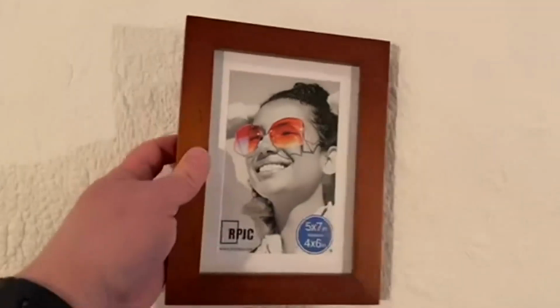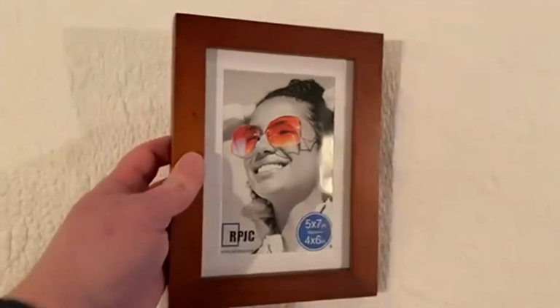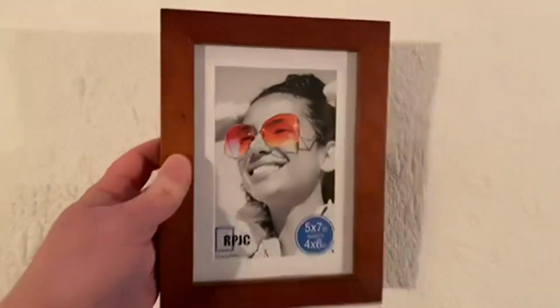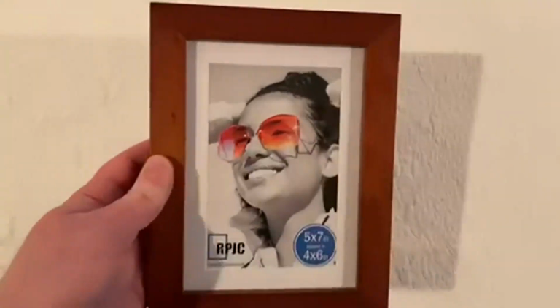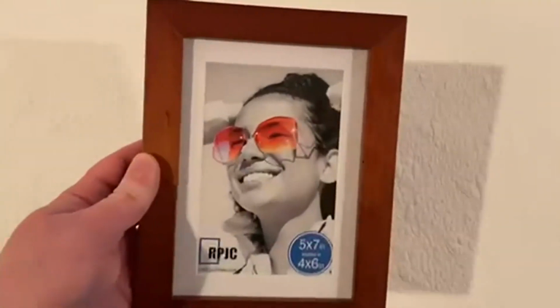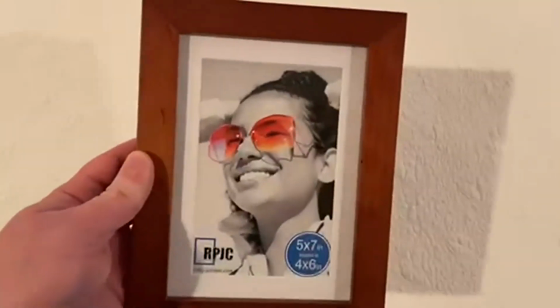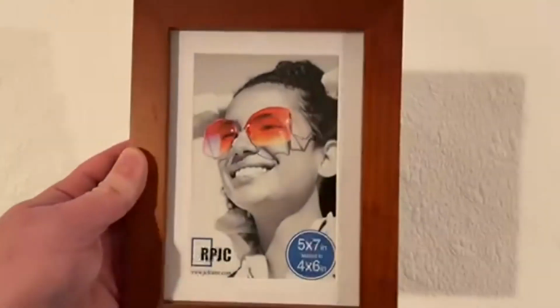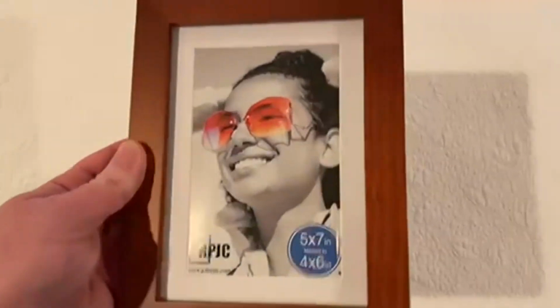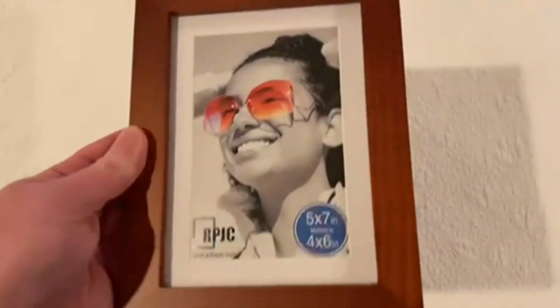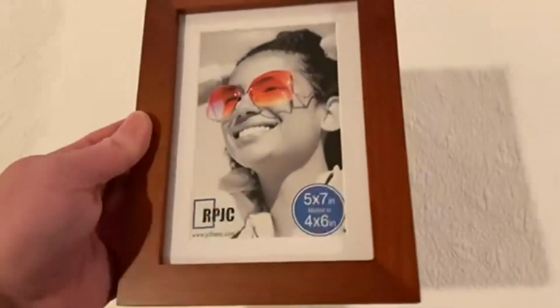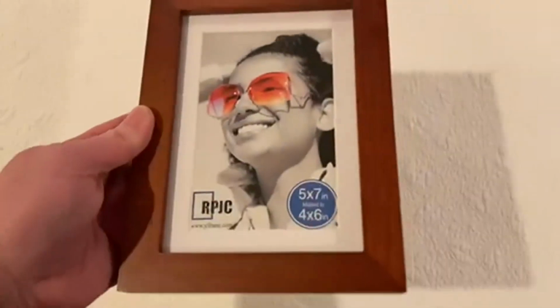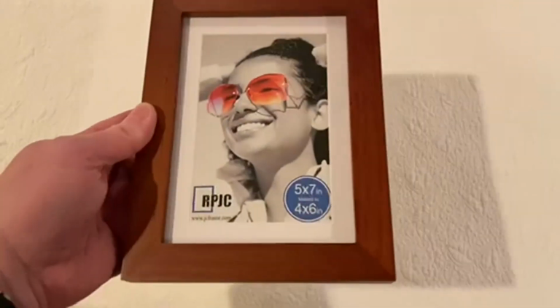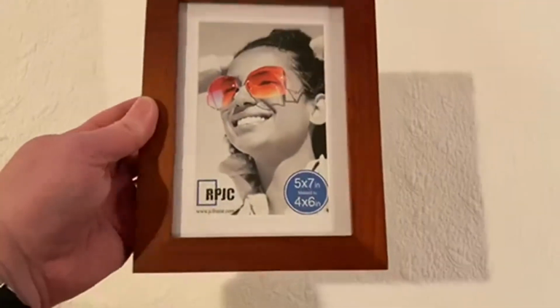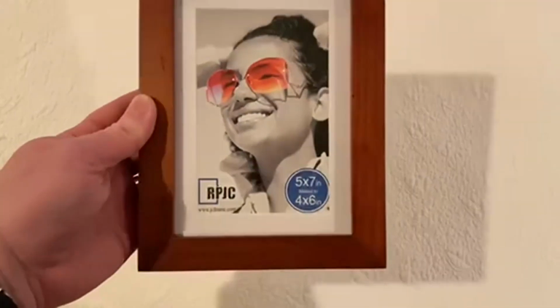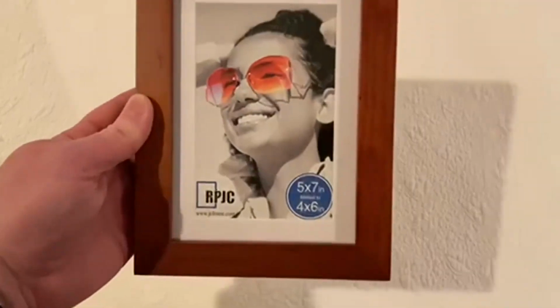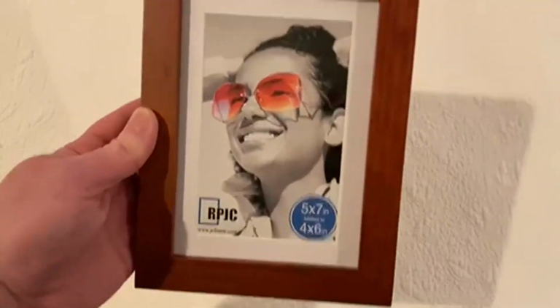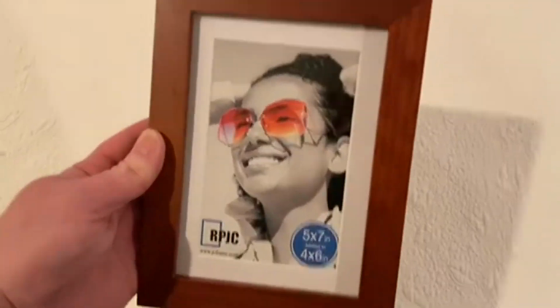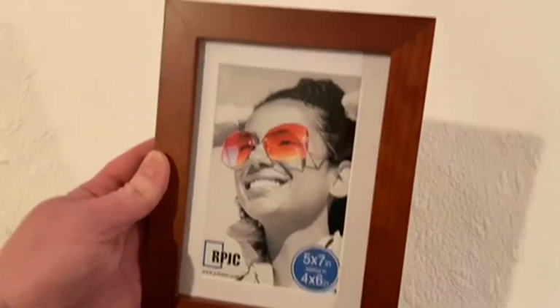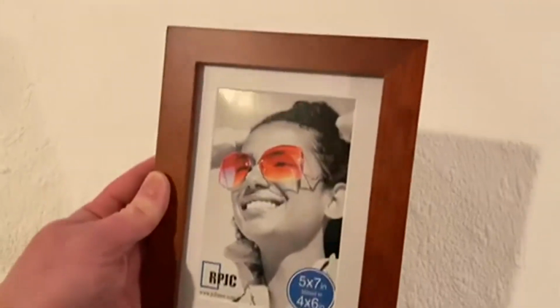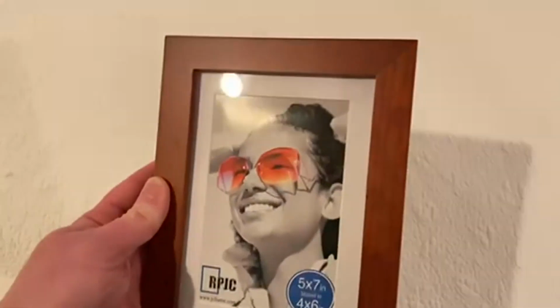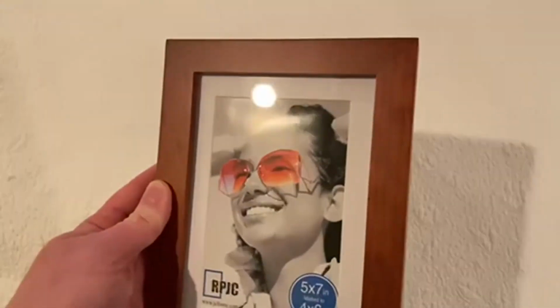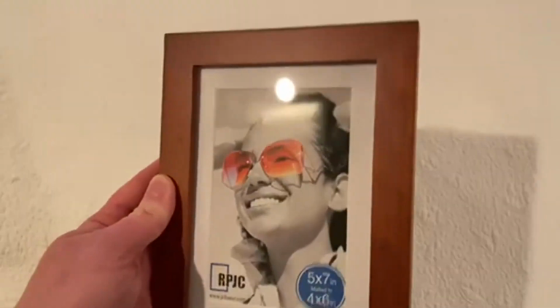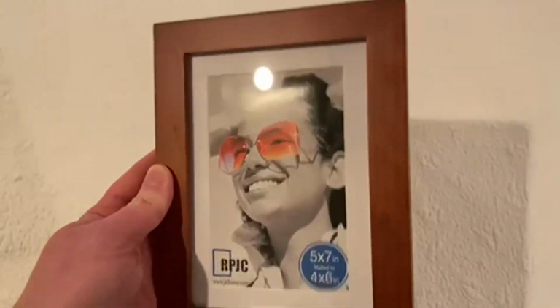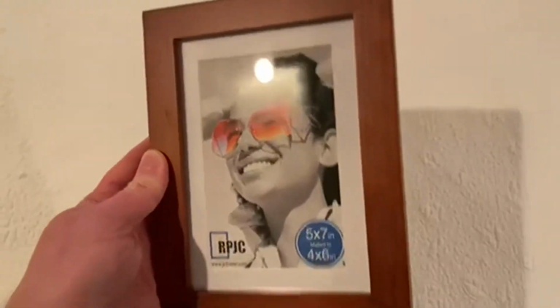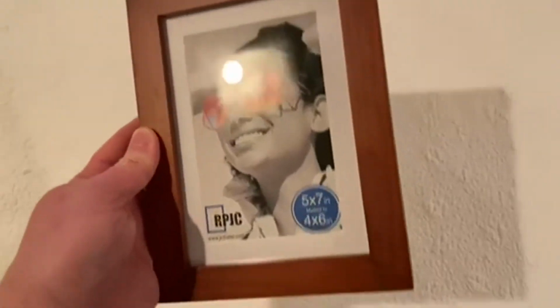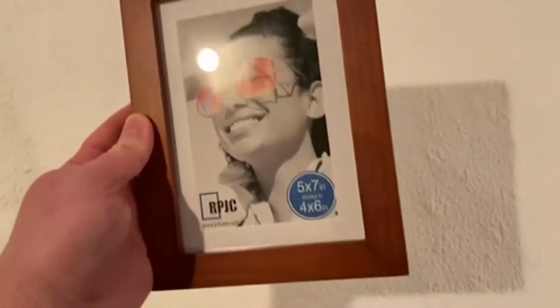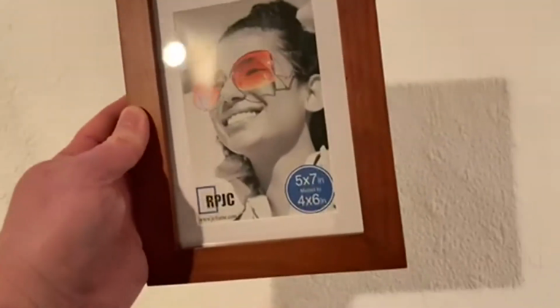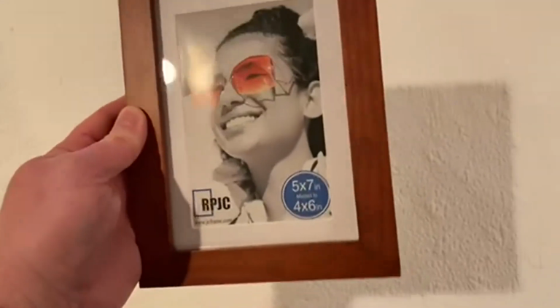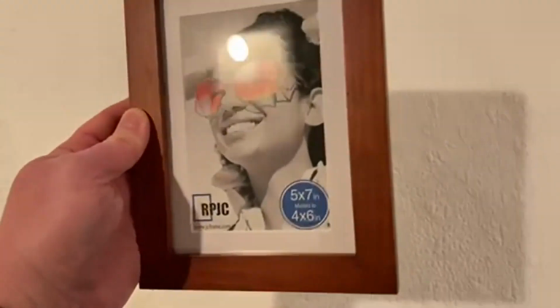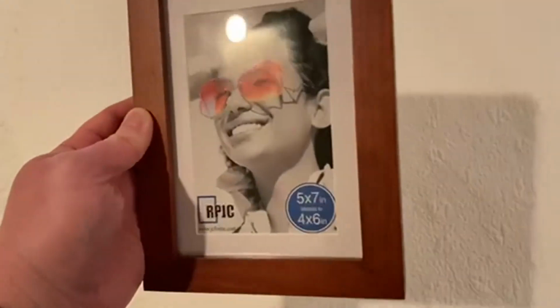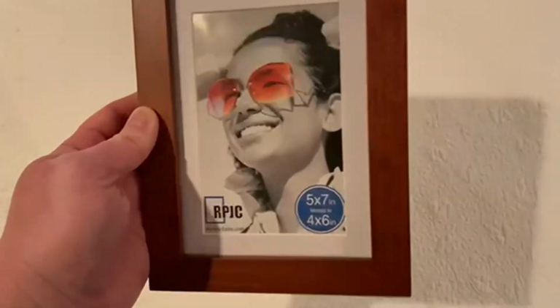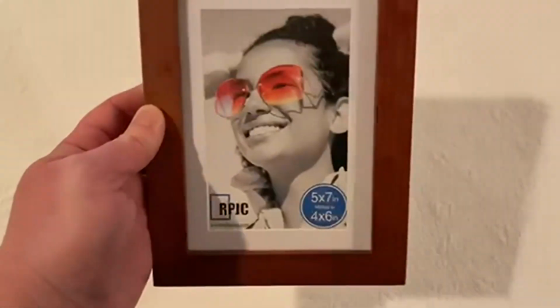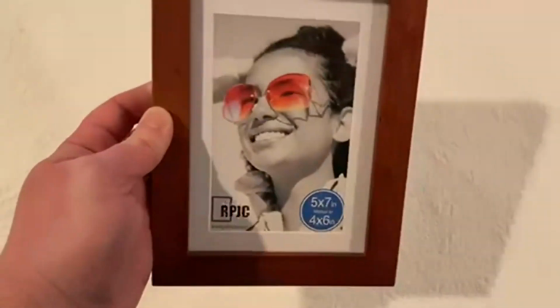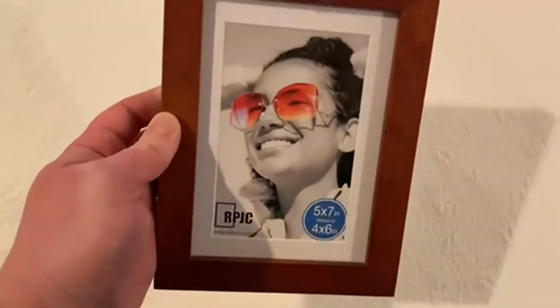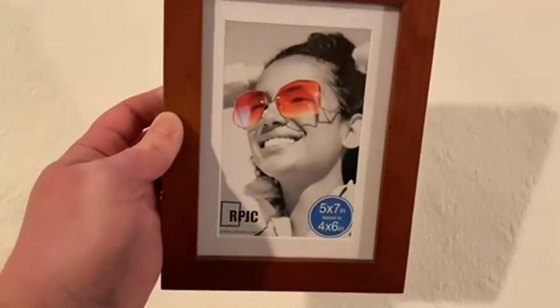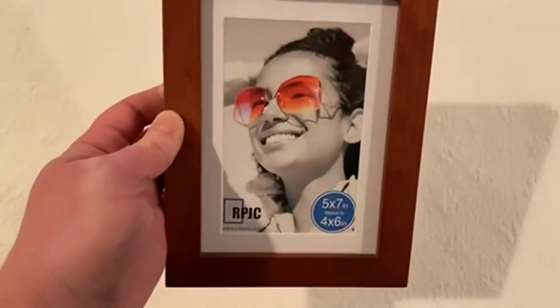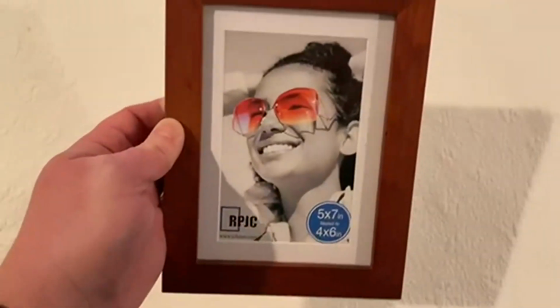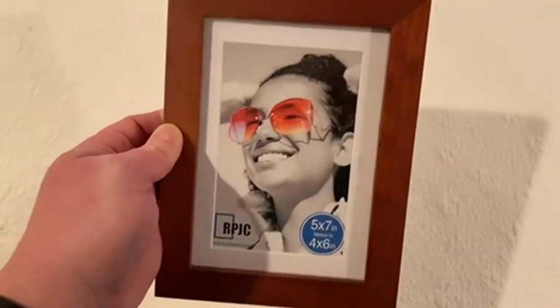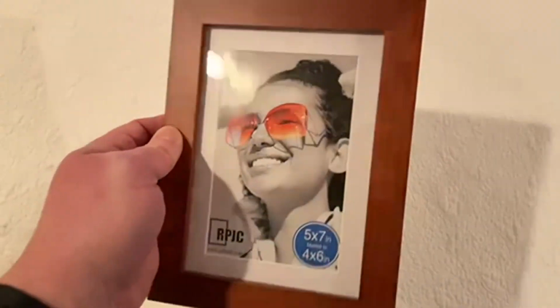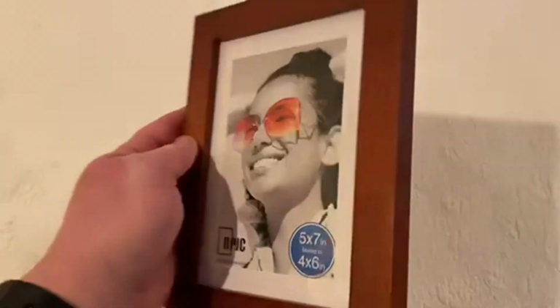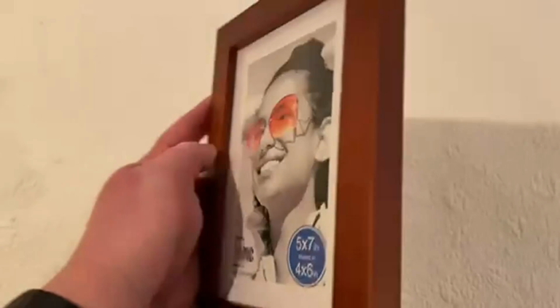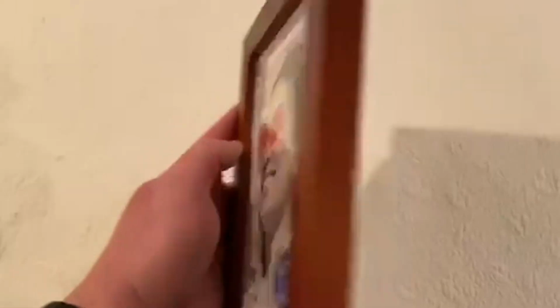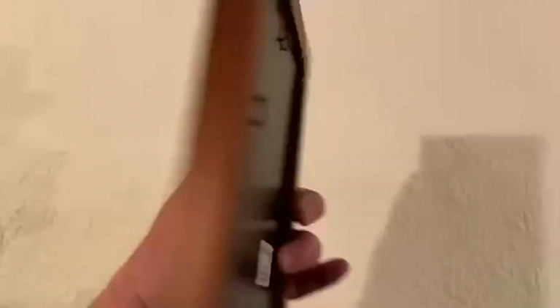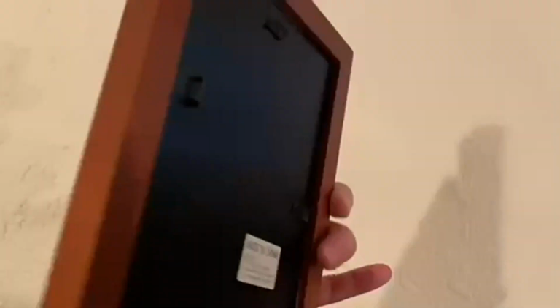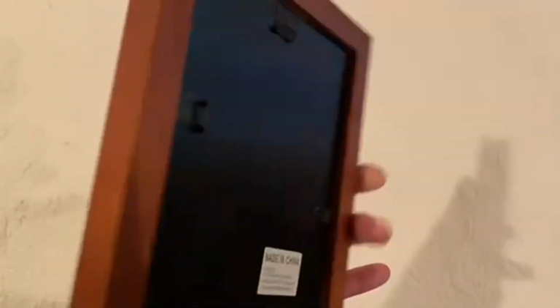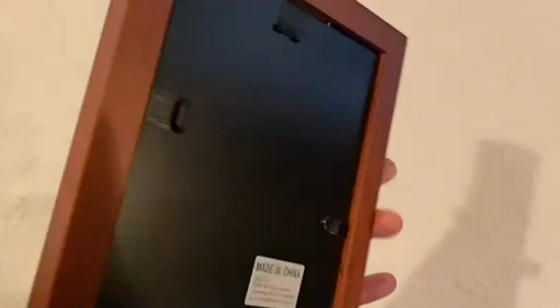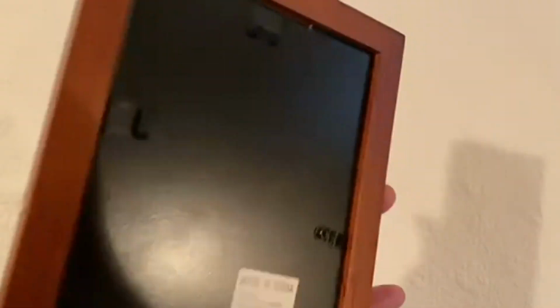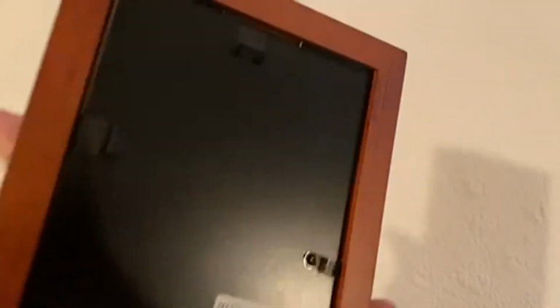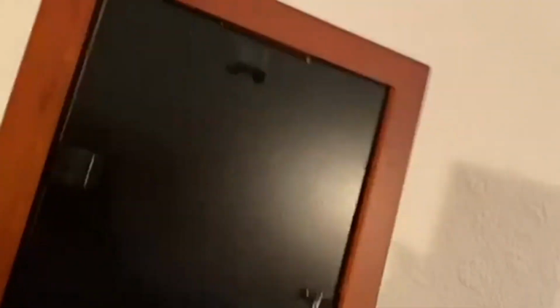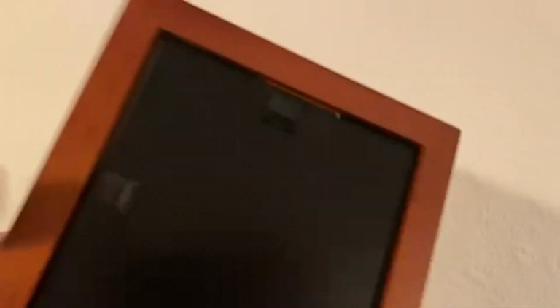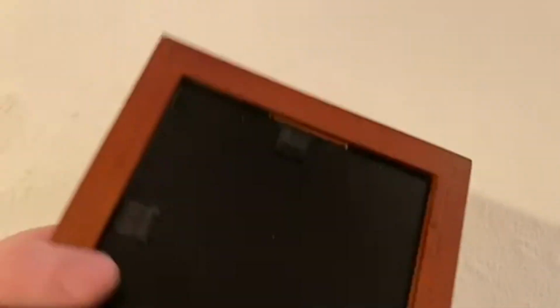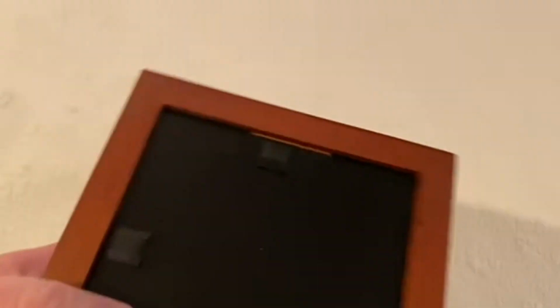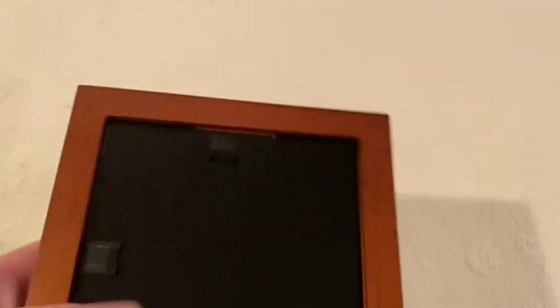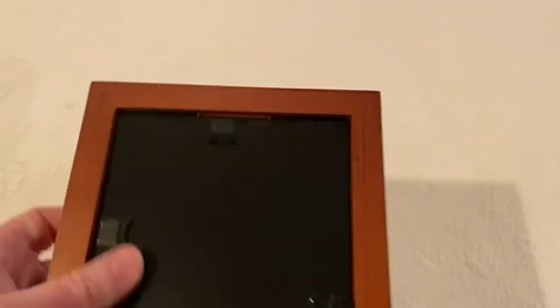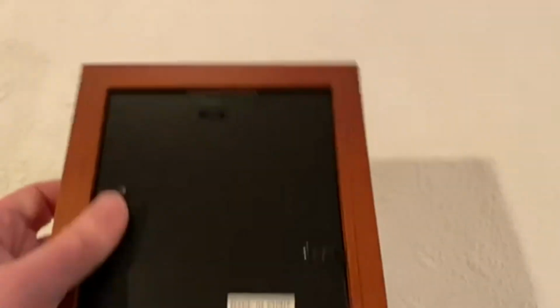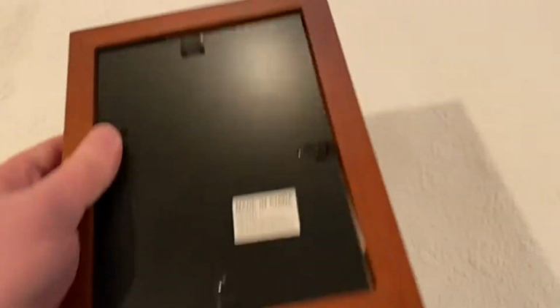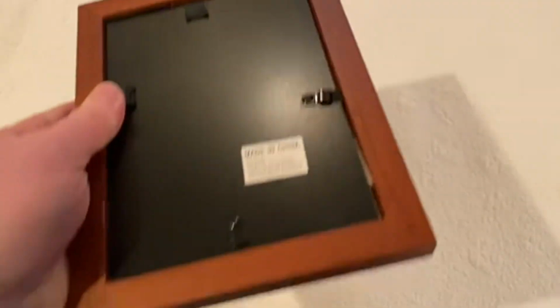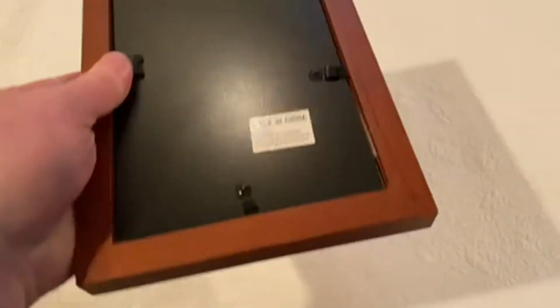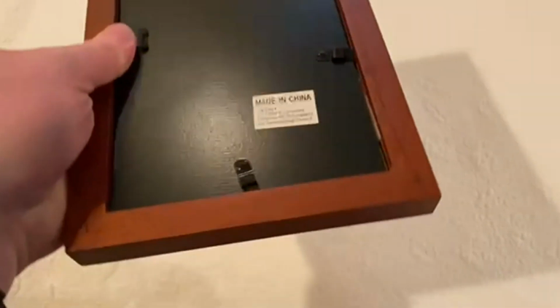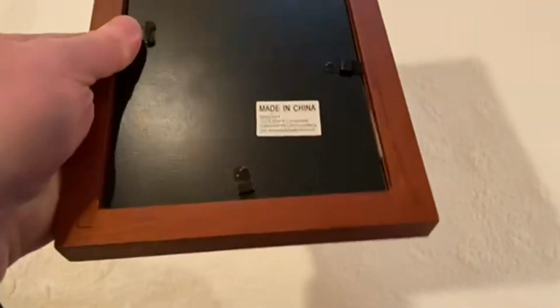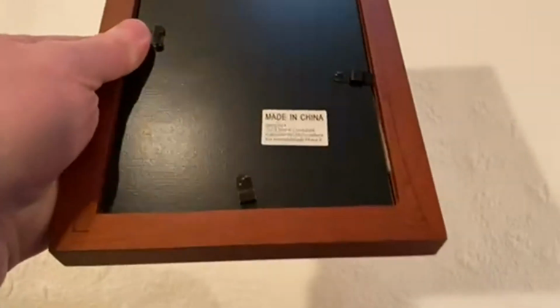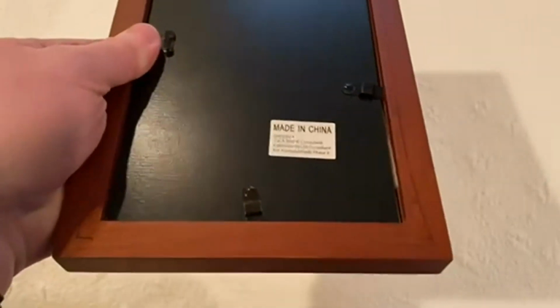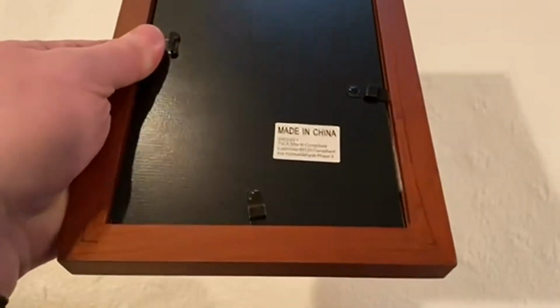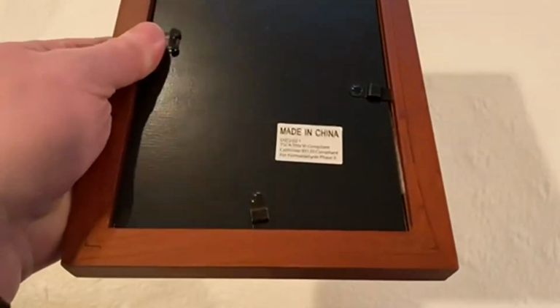Today we're going to be talking about the 5x7 inch picture frame. Very, very happy with the picture frame.